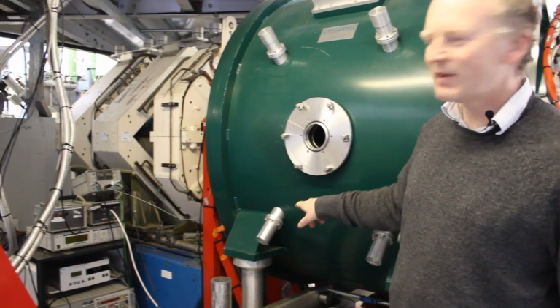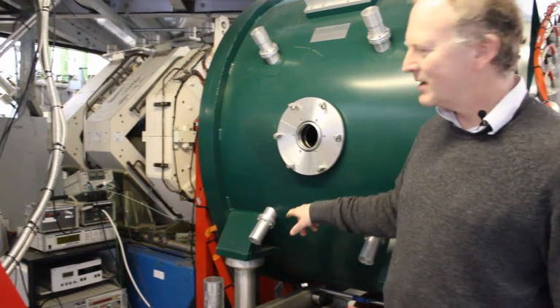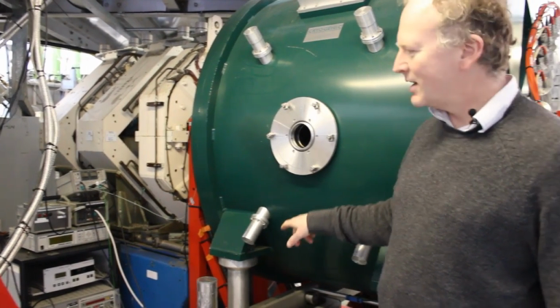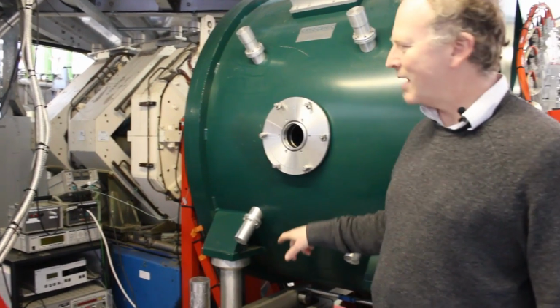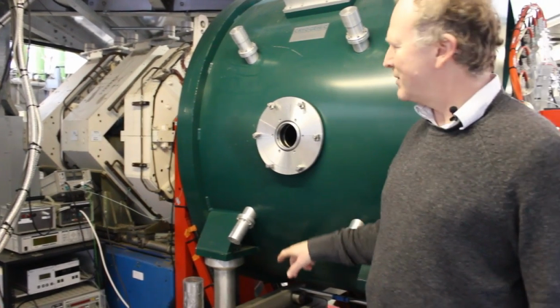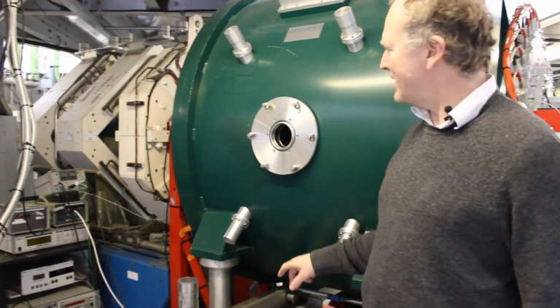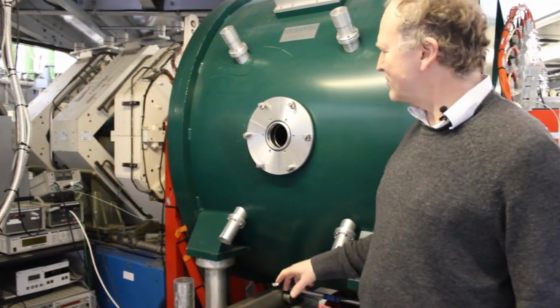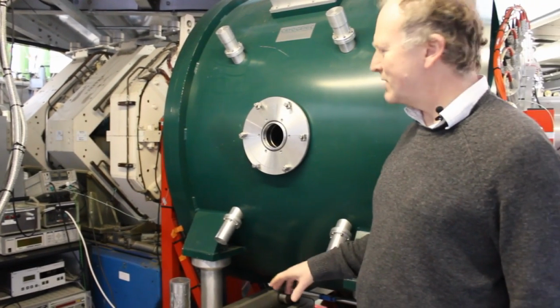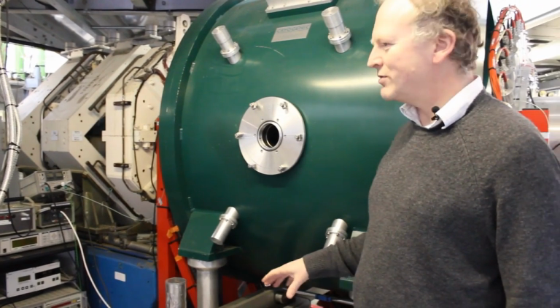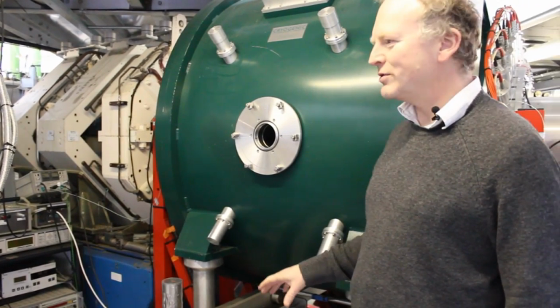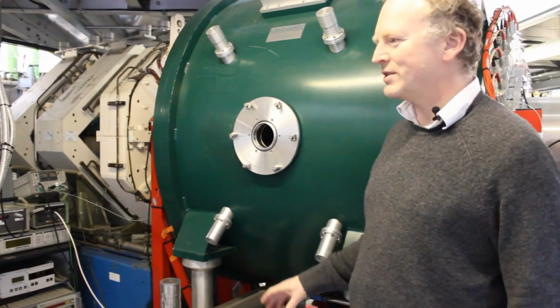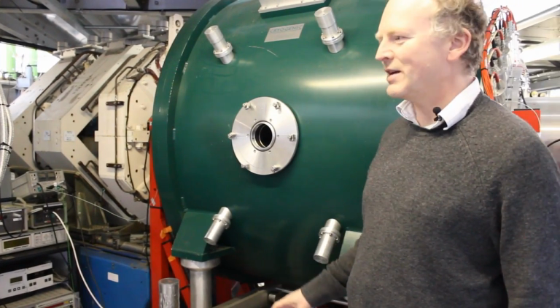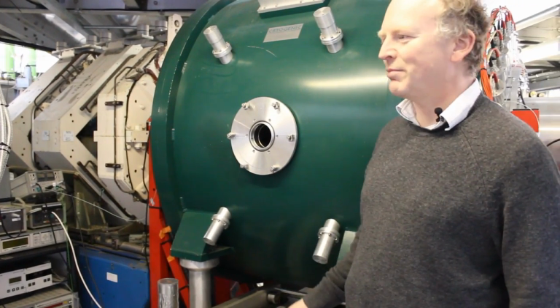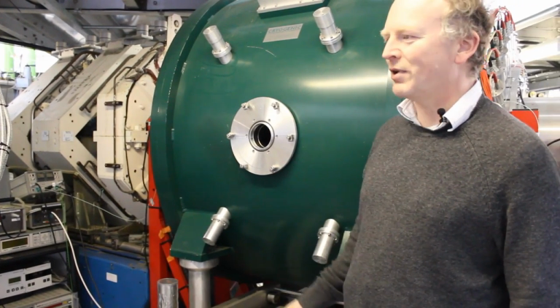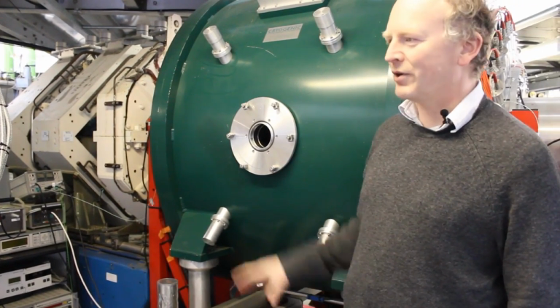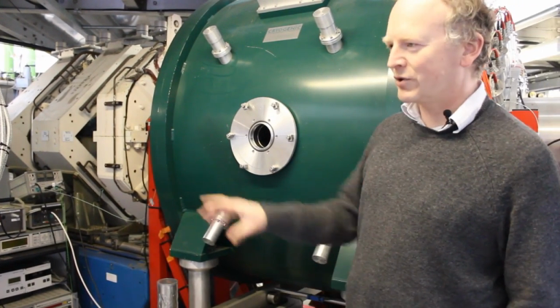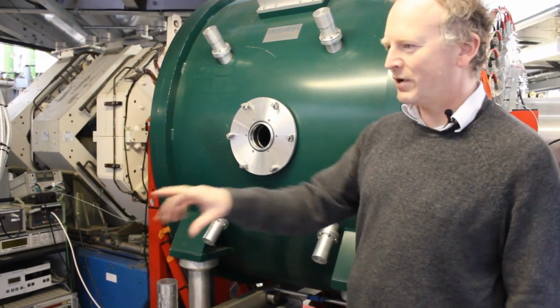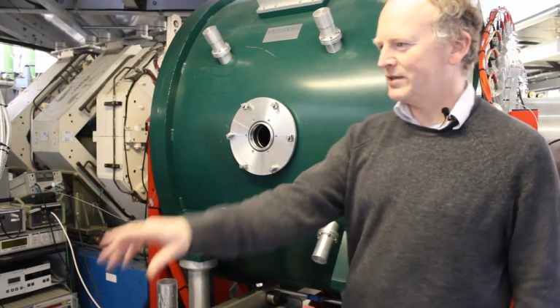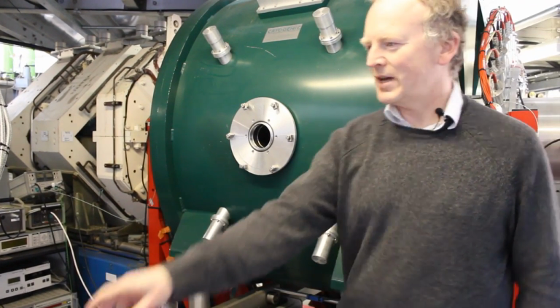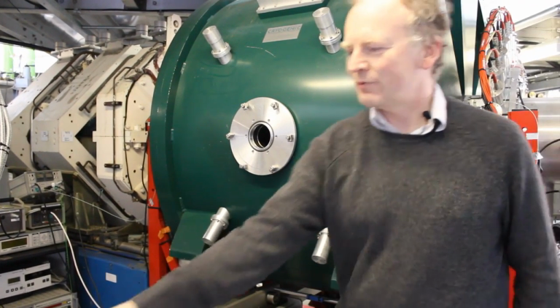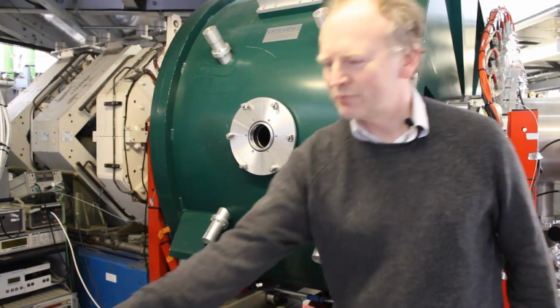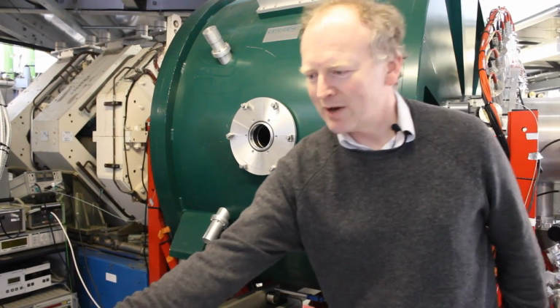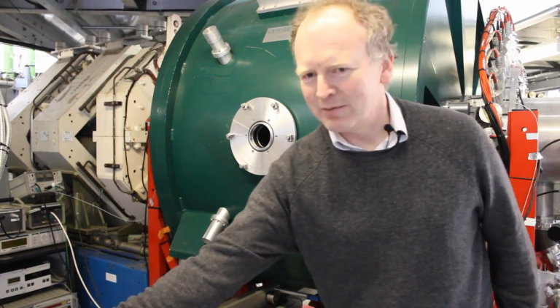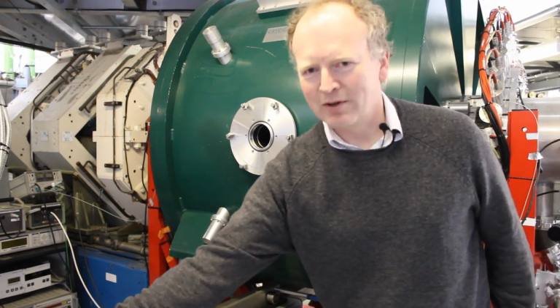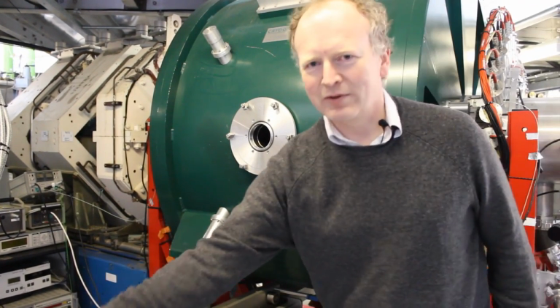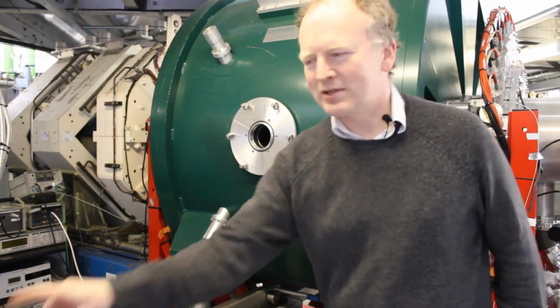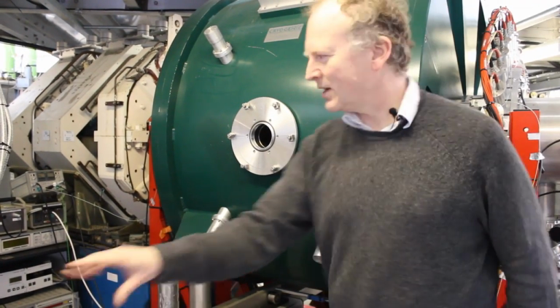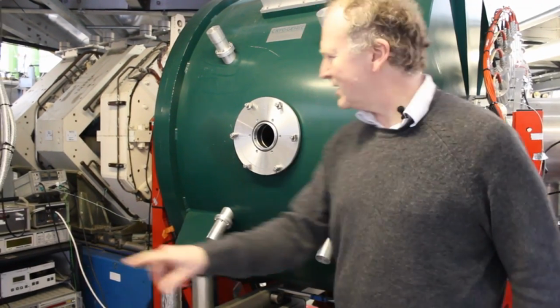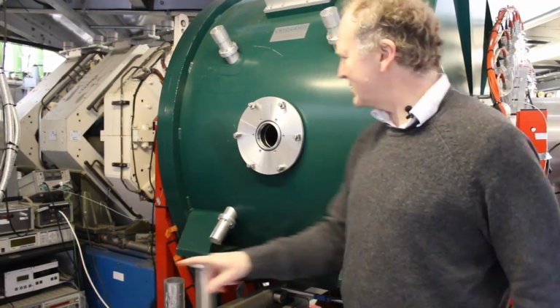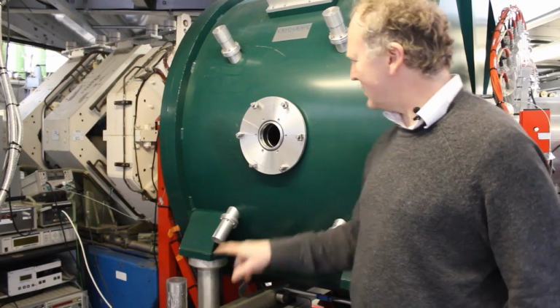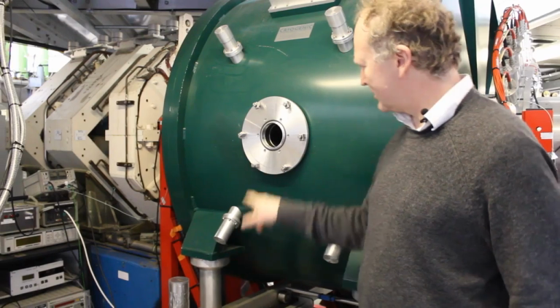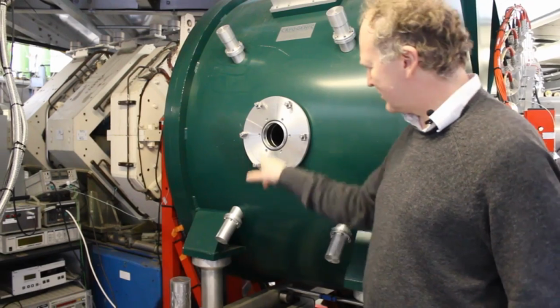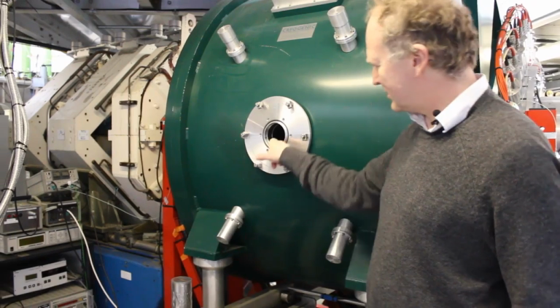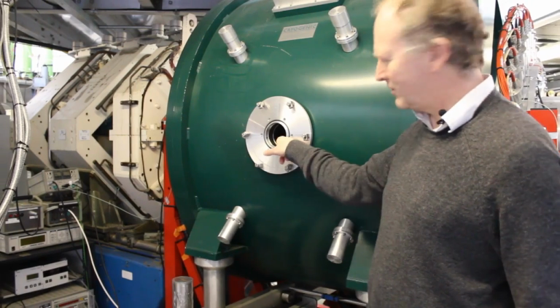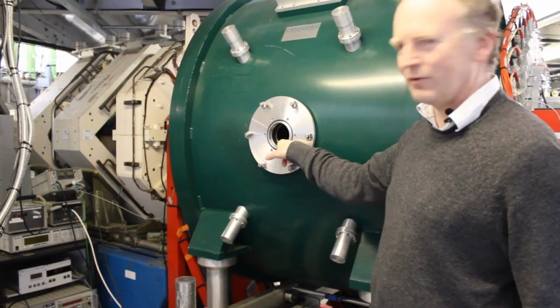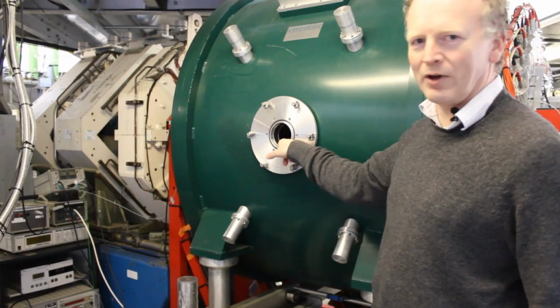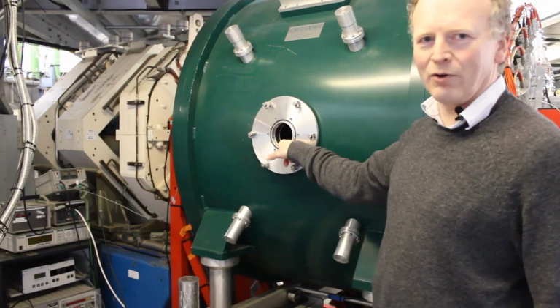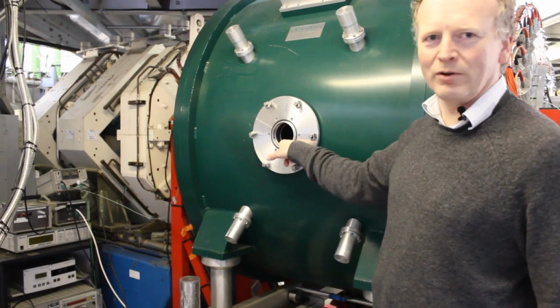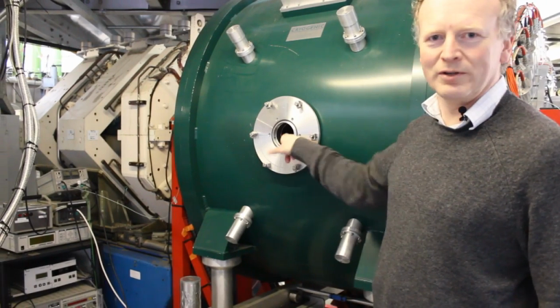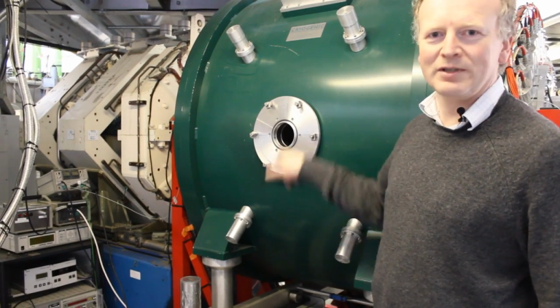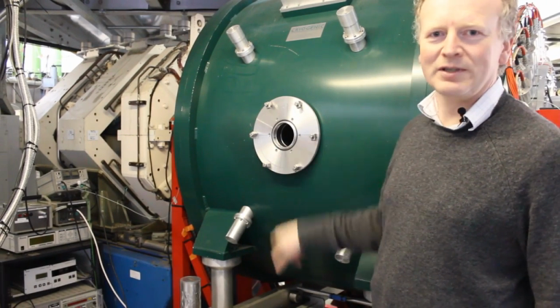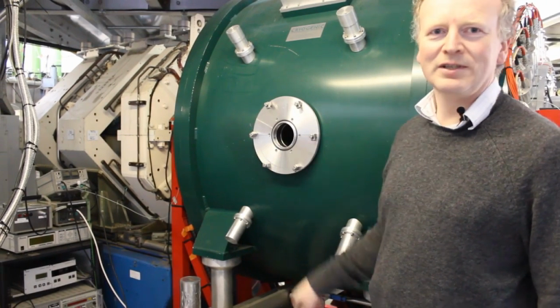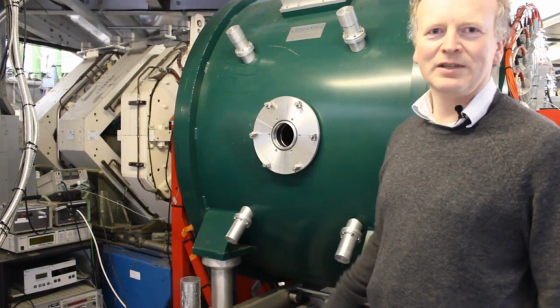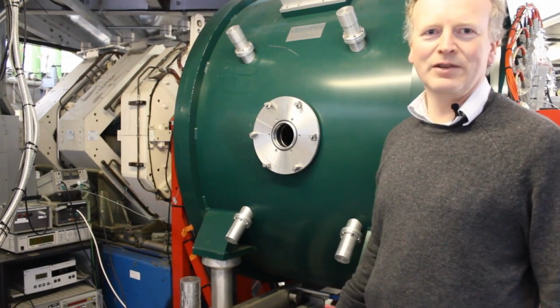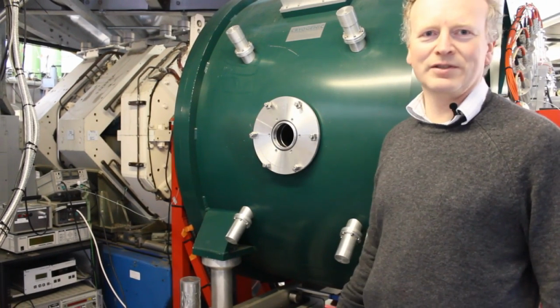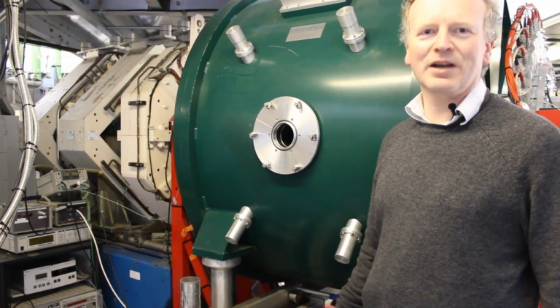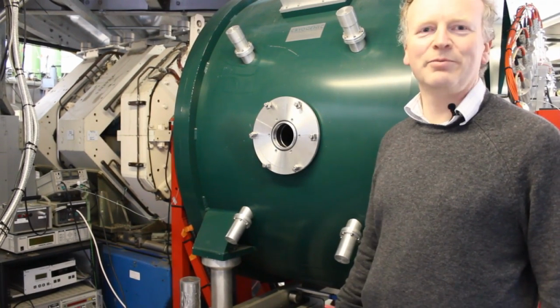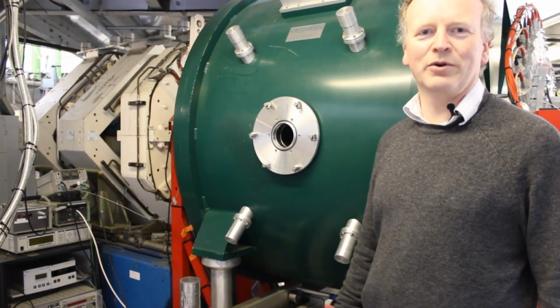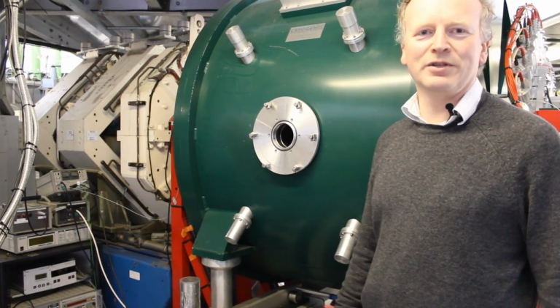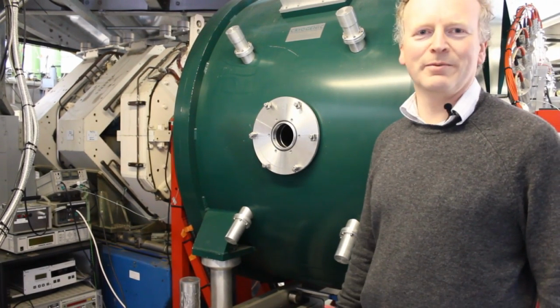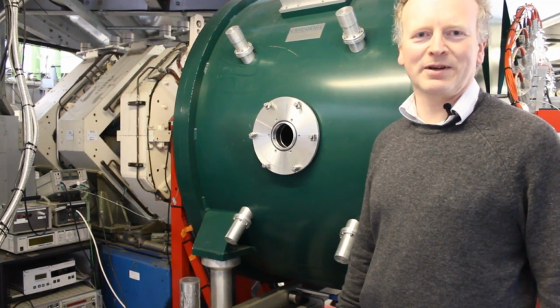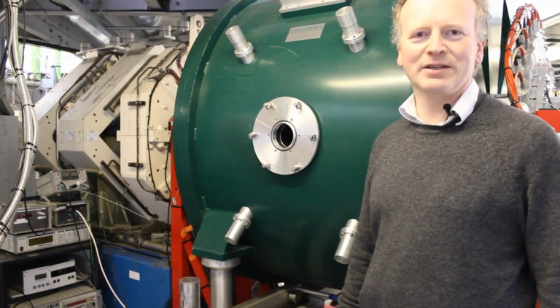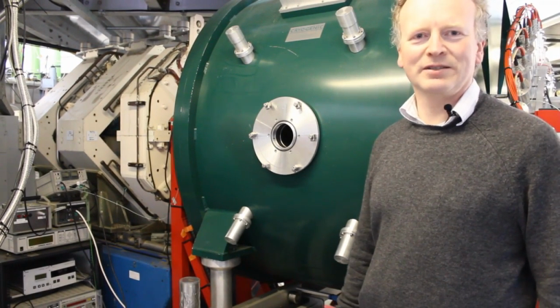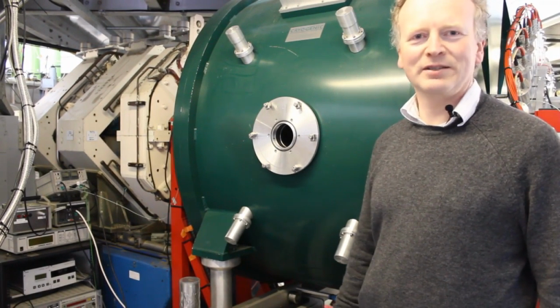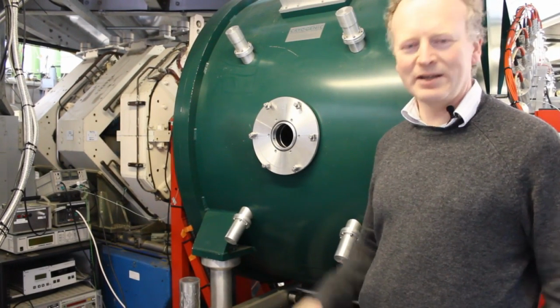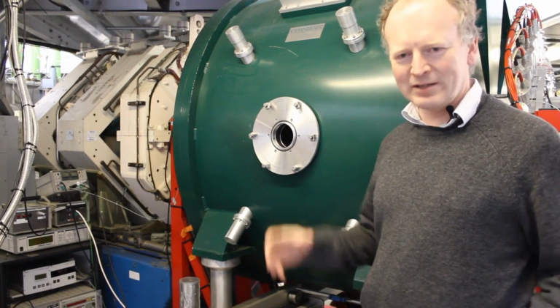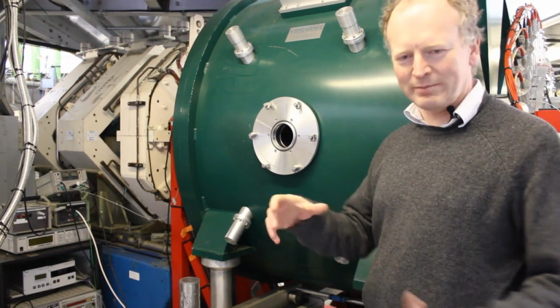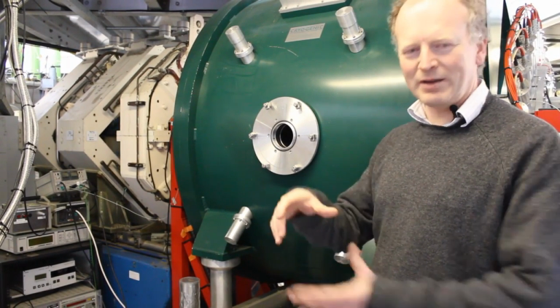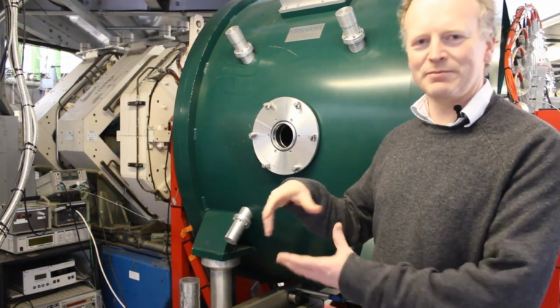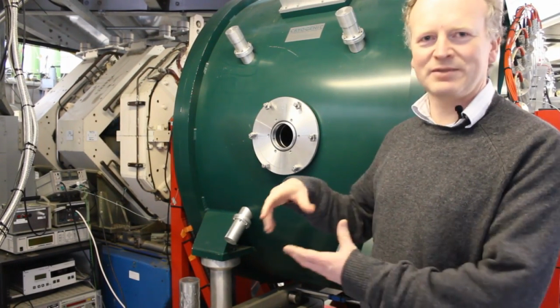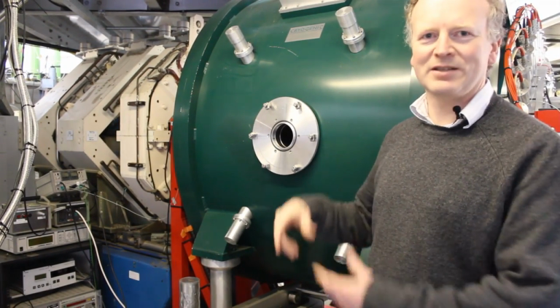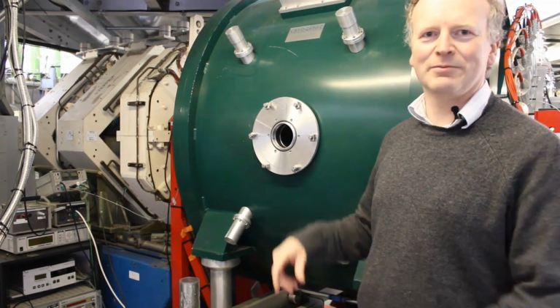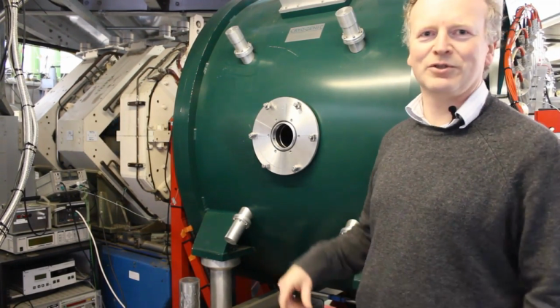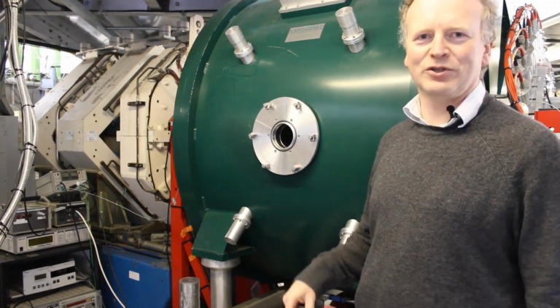A sample is introduced on the cryostat, which goes in through the hole in the side port of the magnet into the beam centre position.